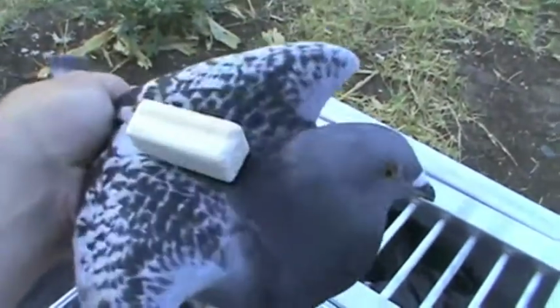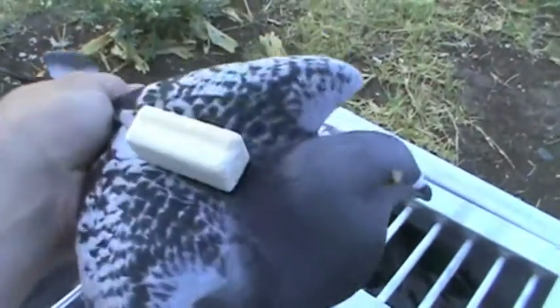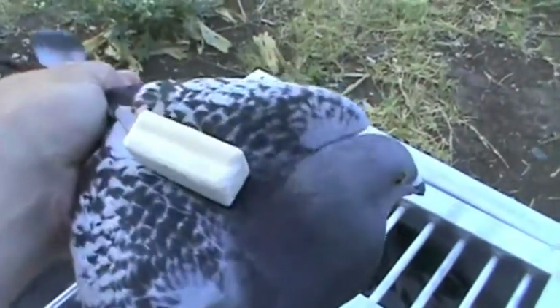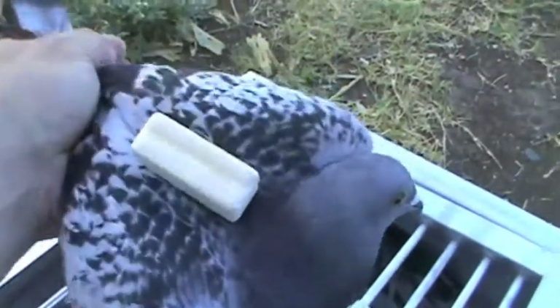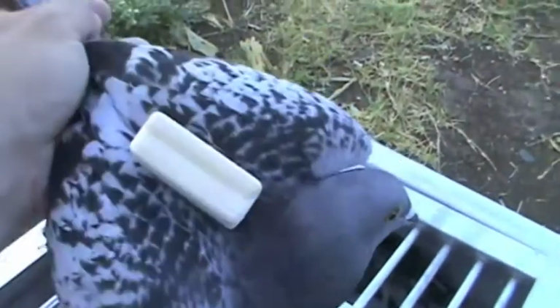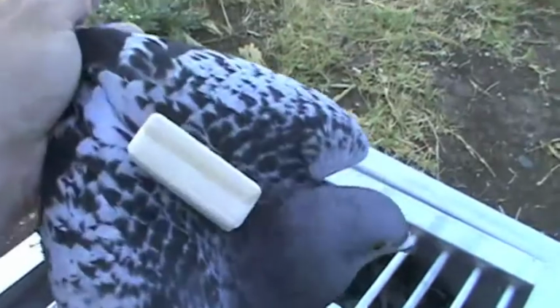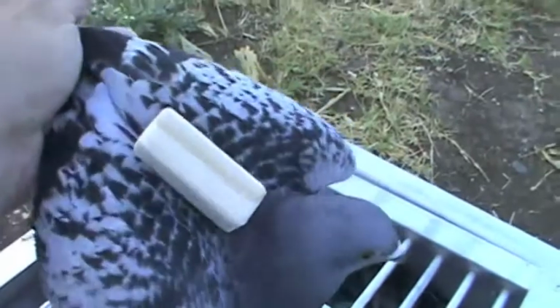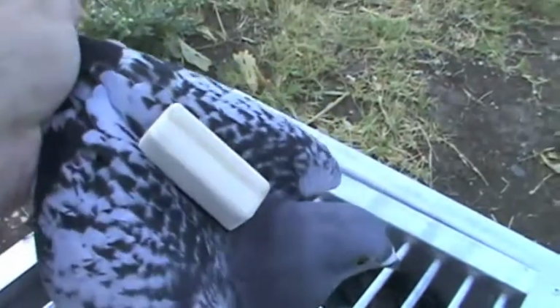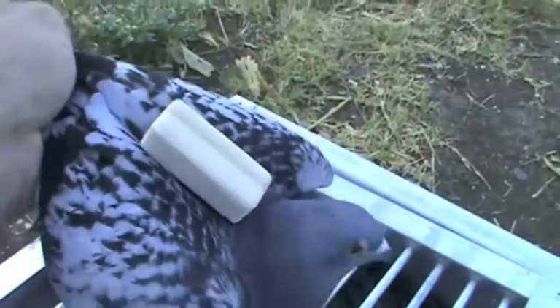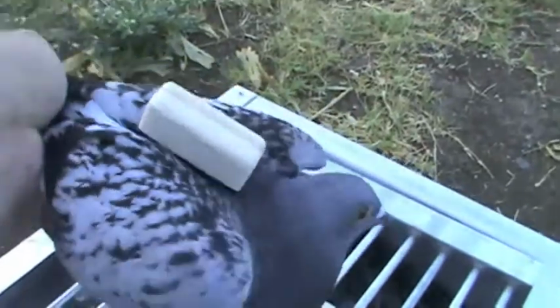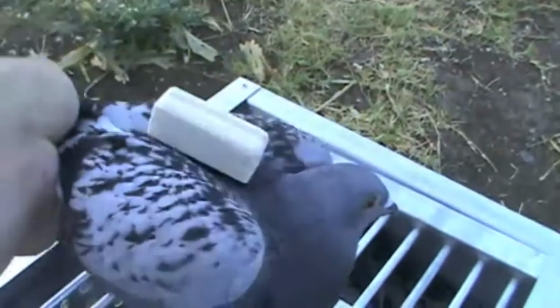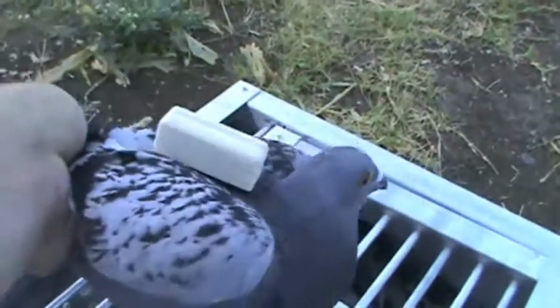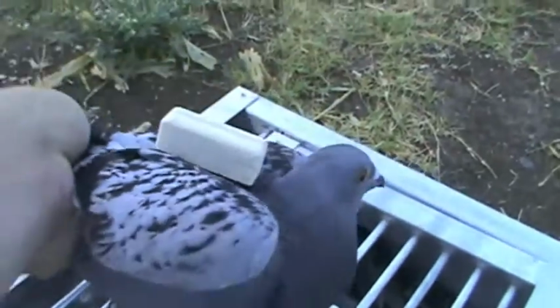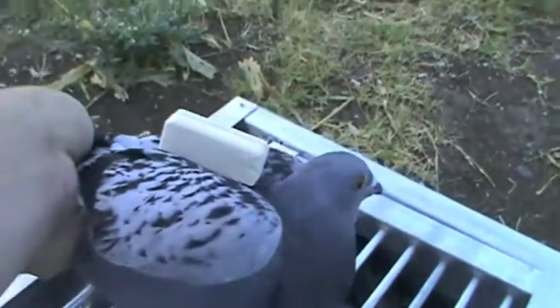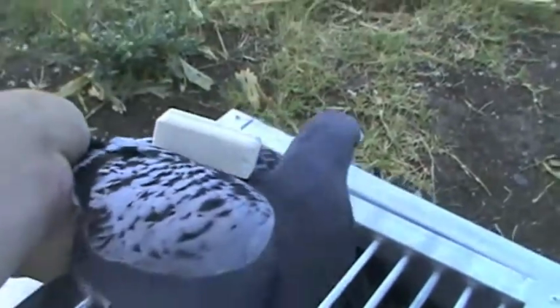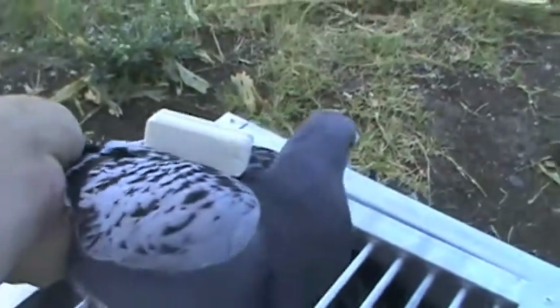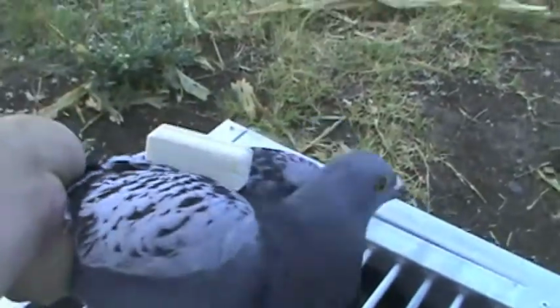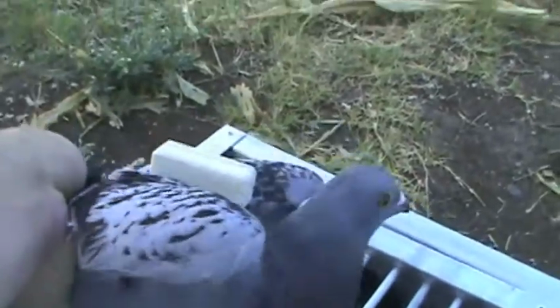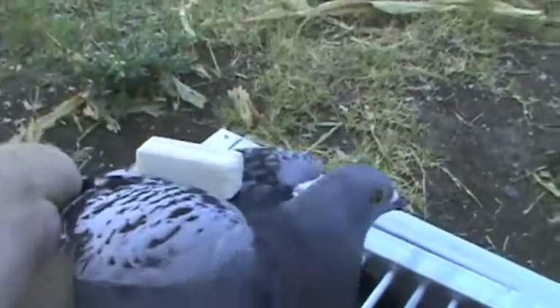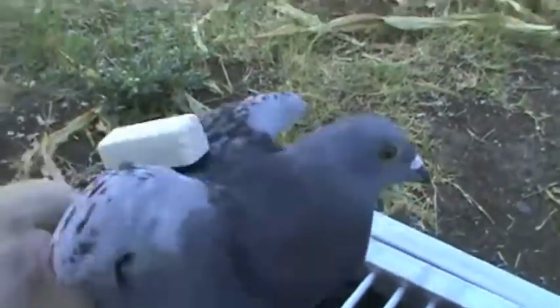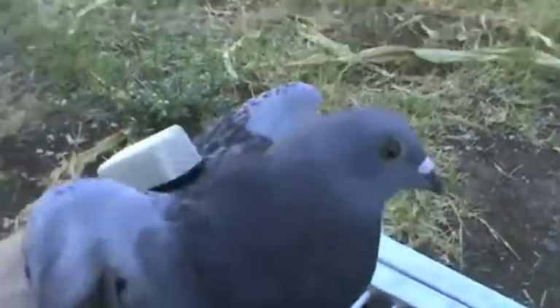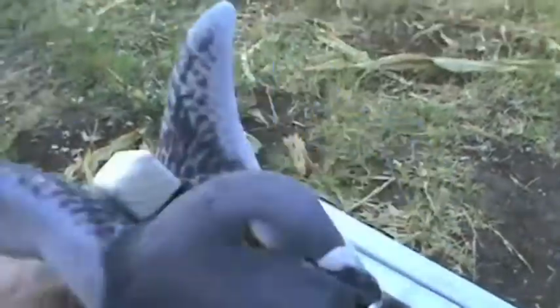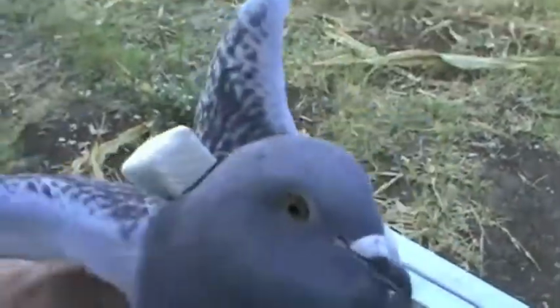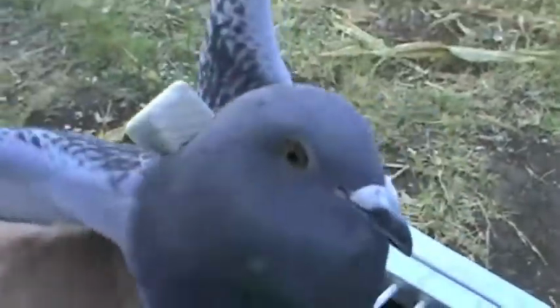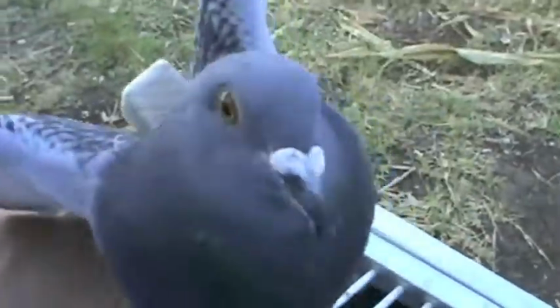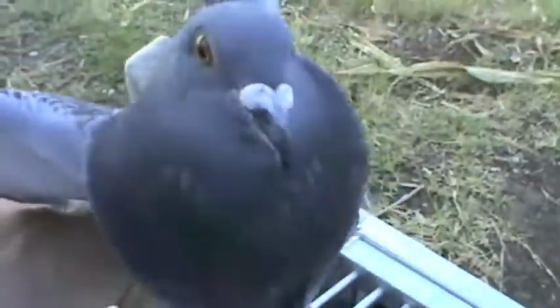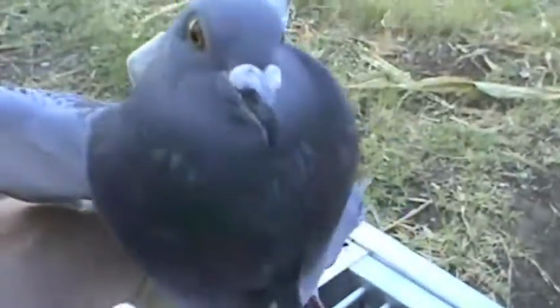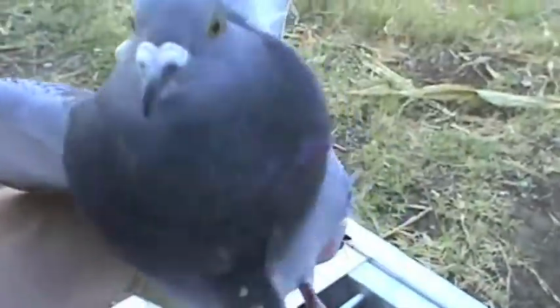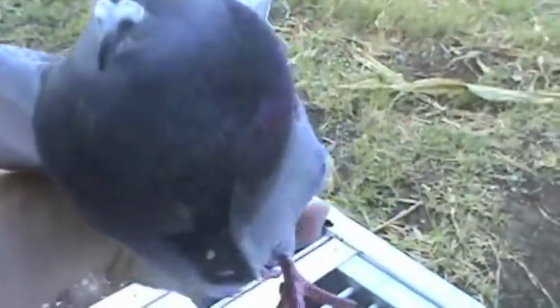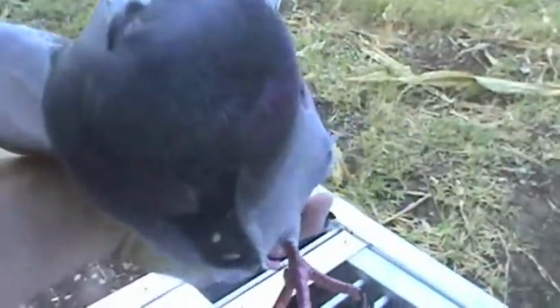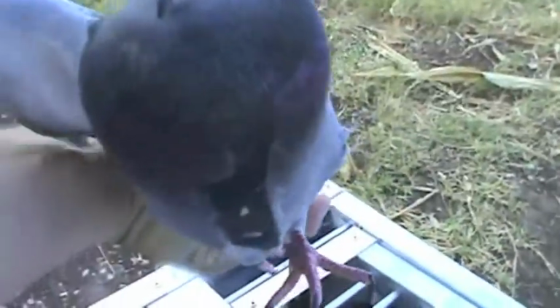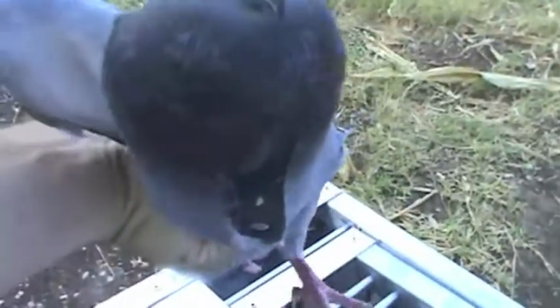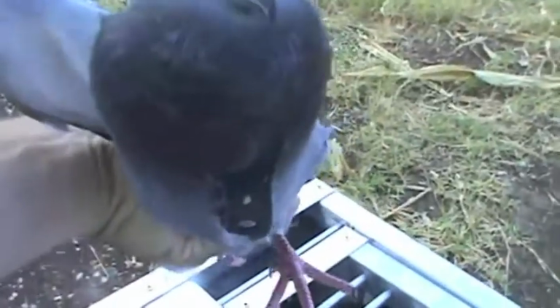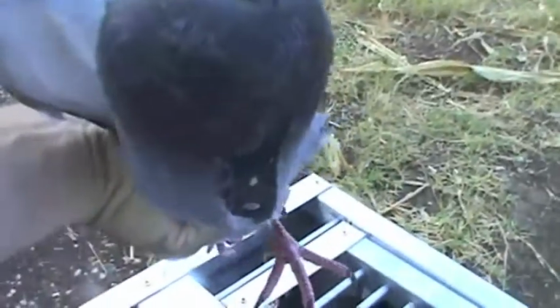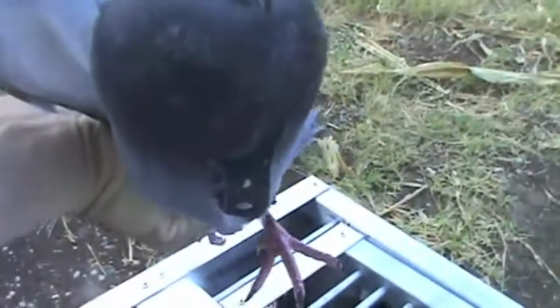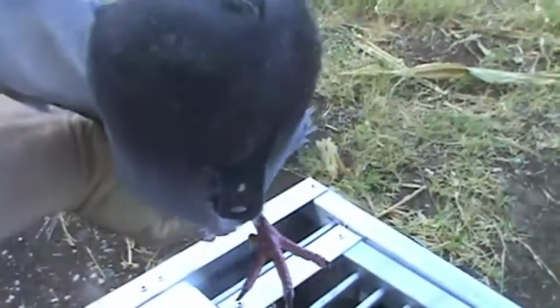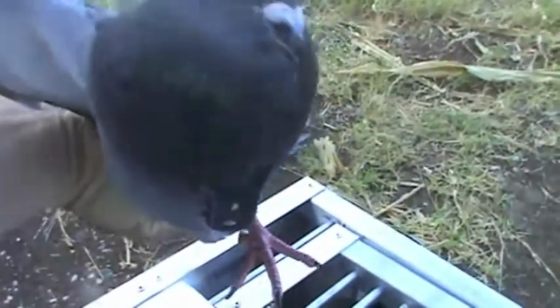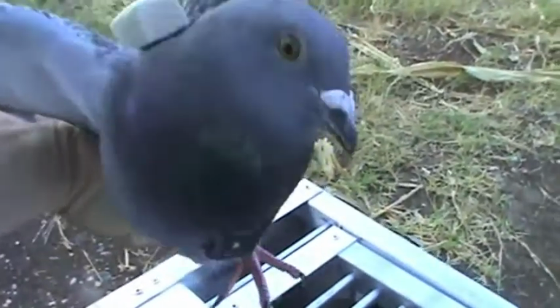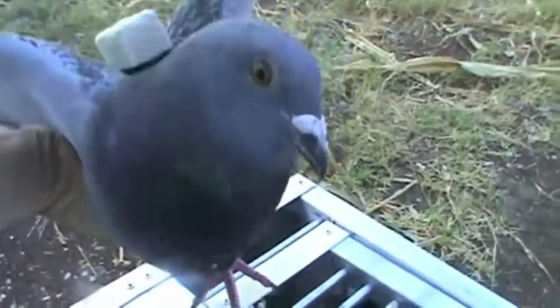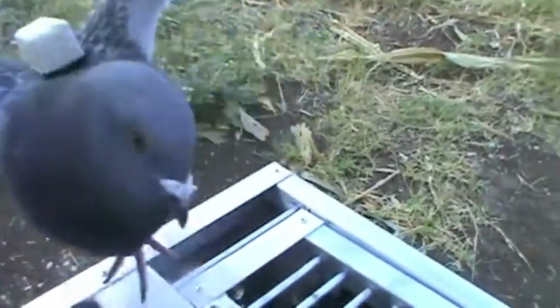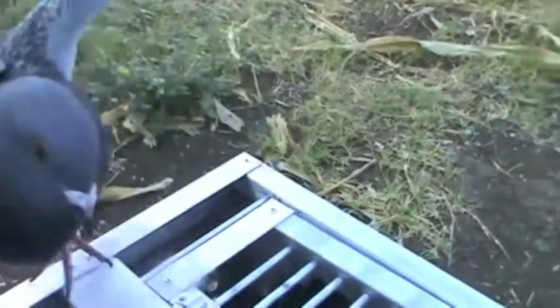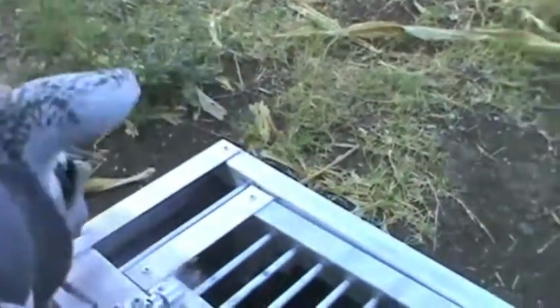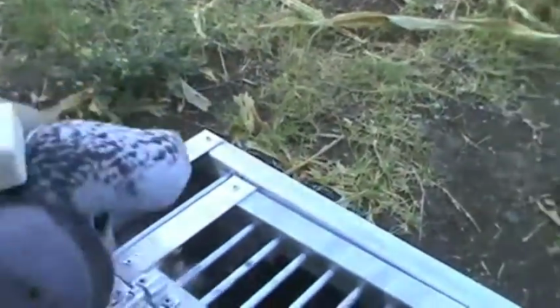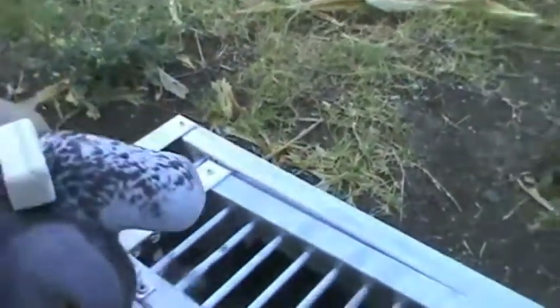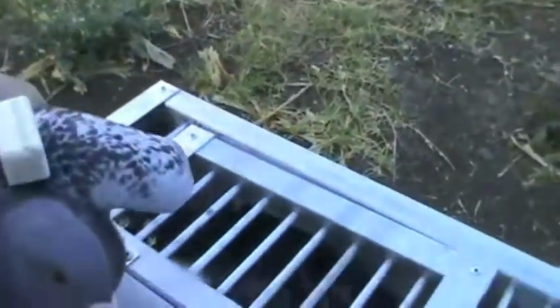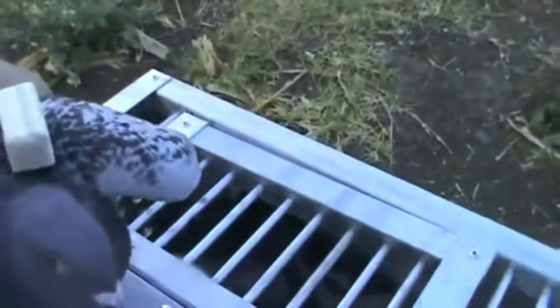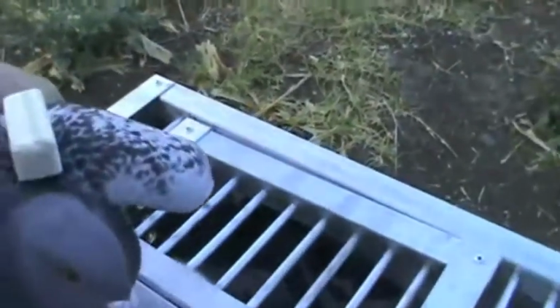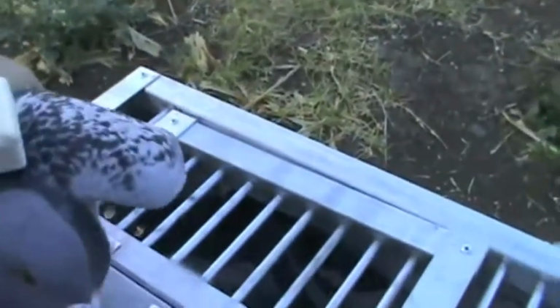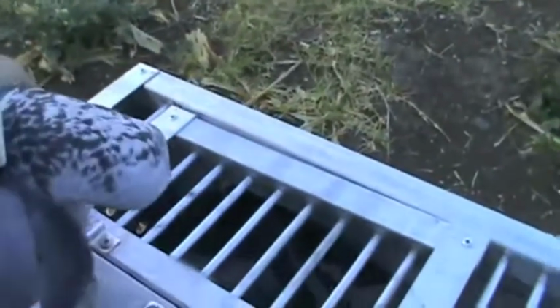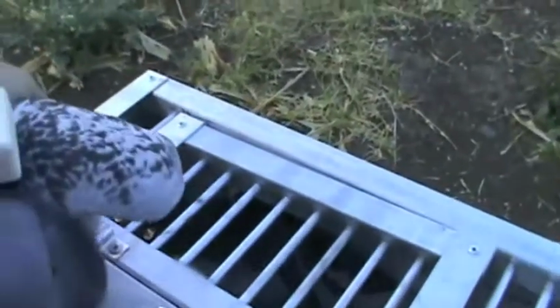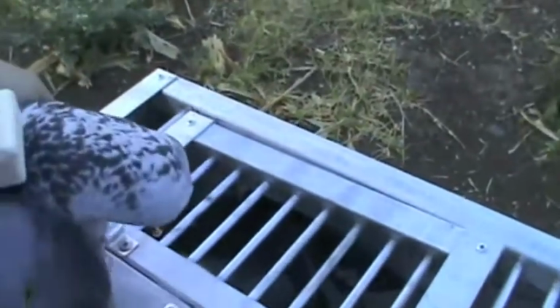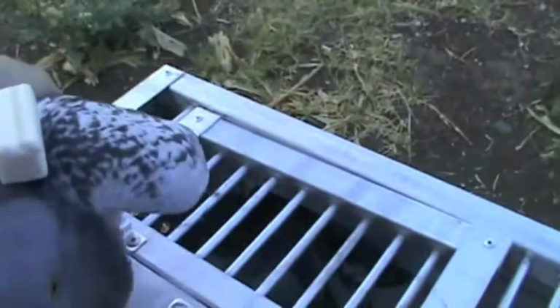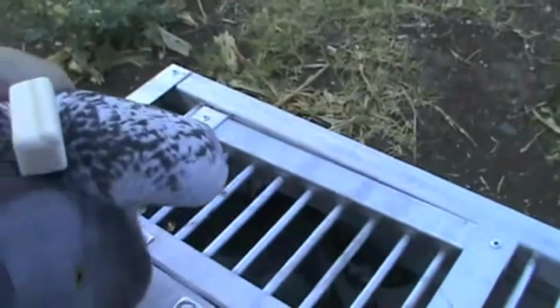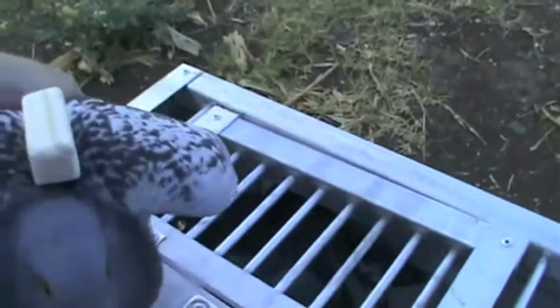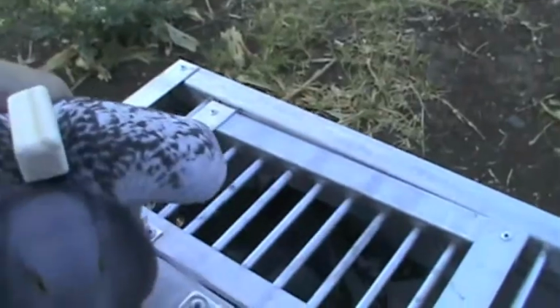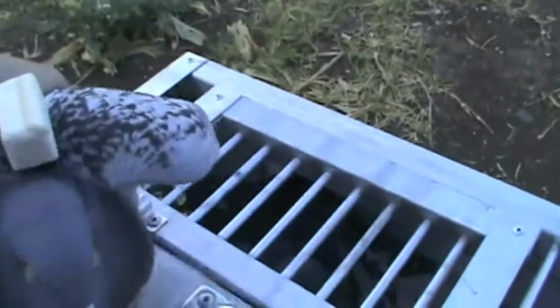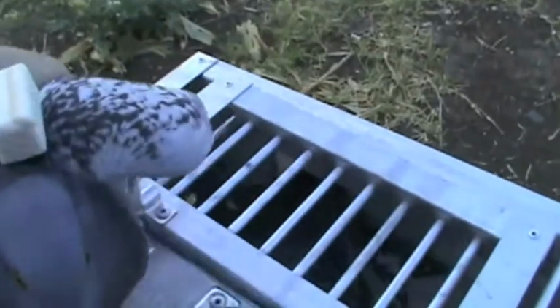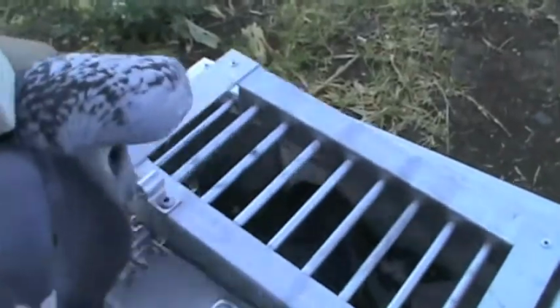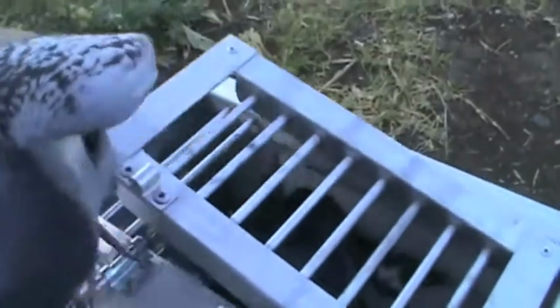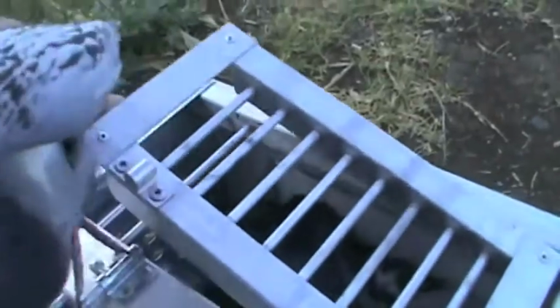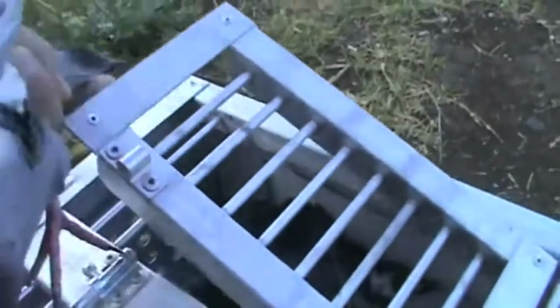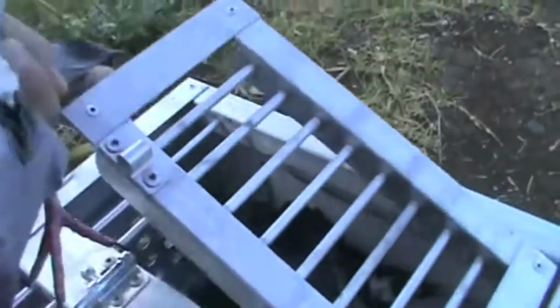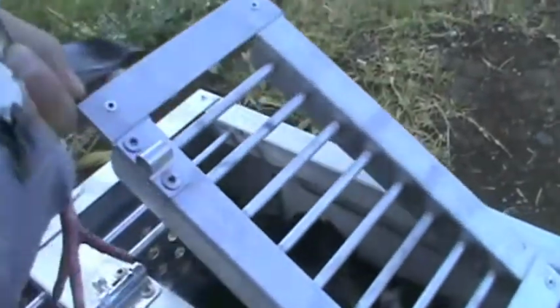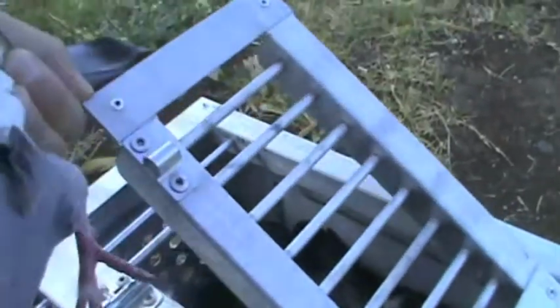As you can see, it's strapped onto the back. It's got Velcro. Here's the vest. Put it back in the crate and we'll release them in a second.